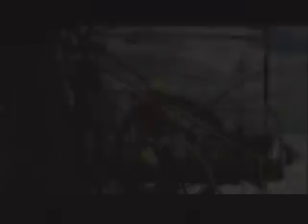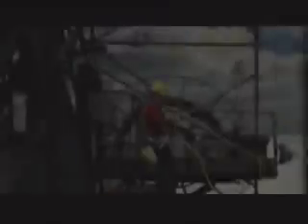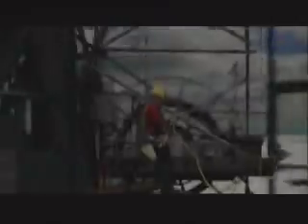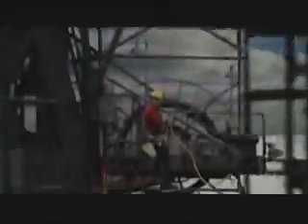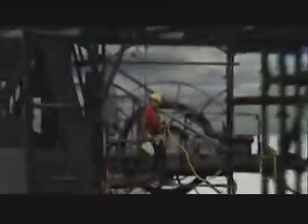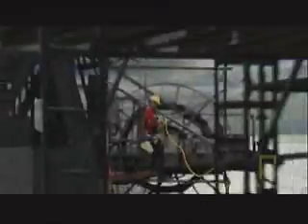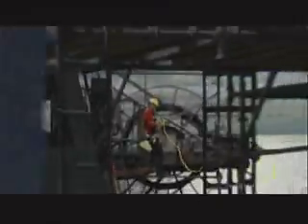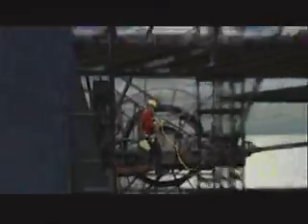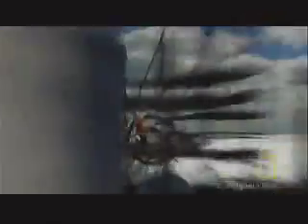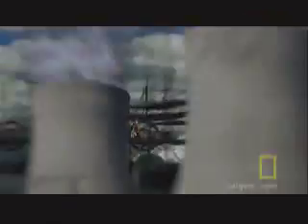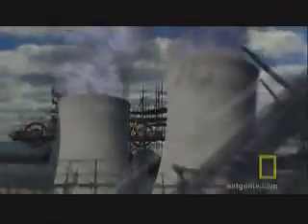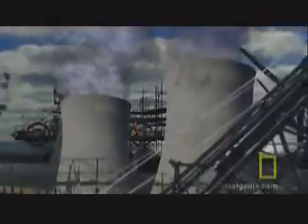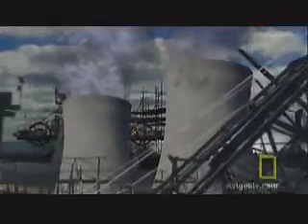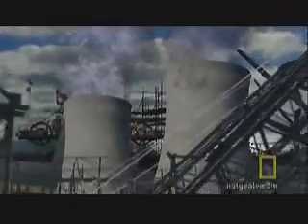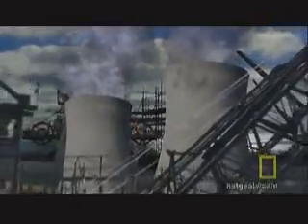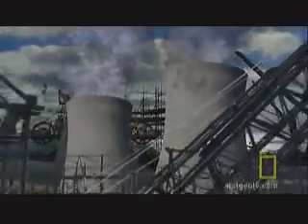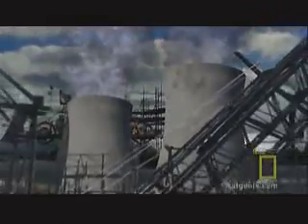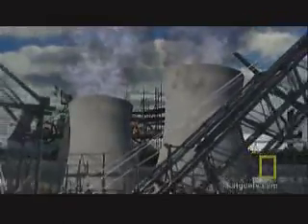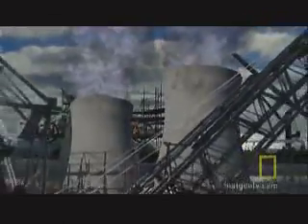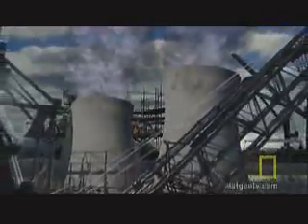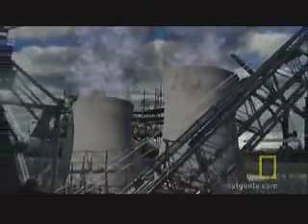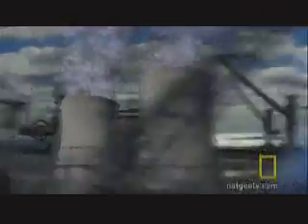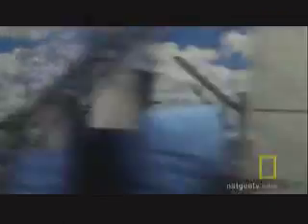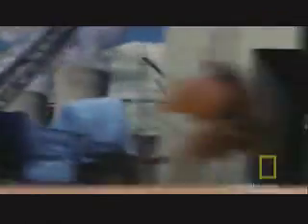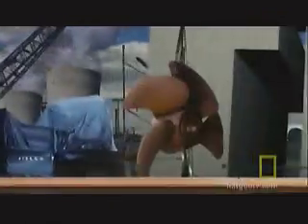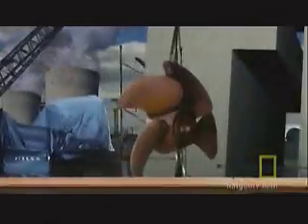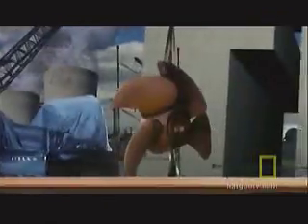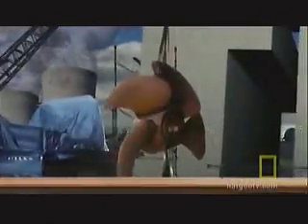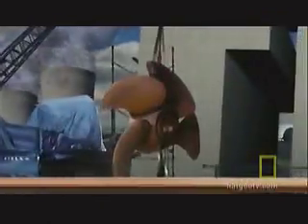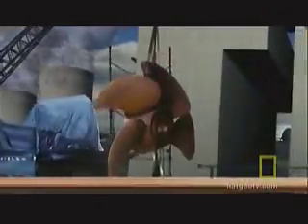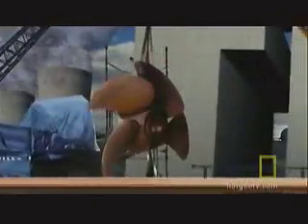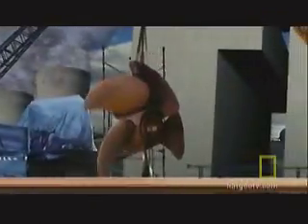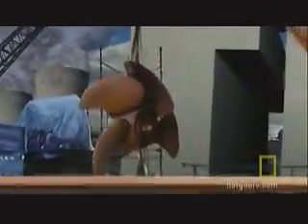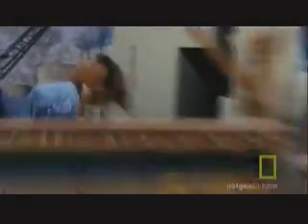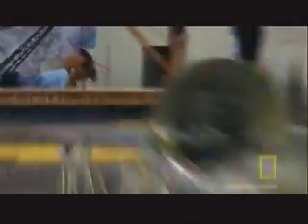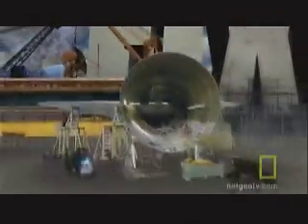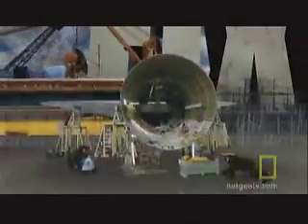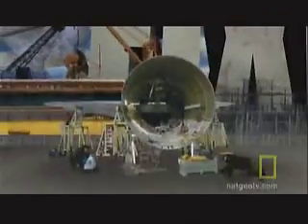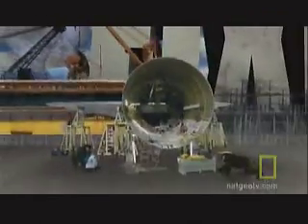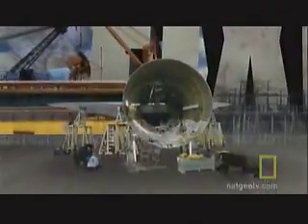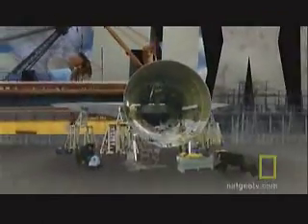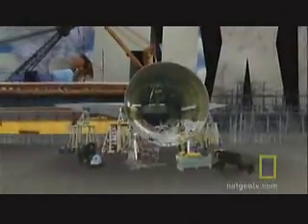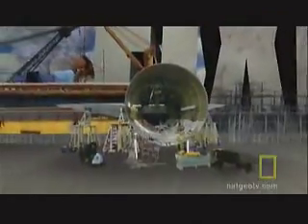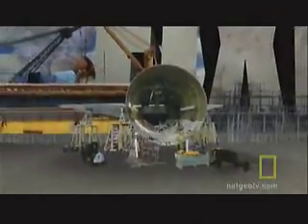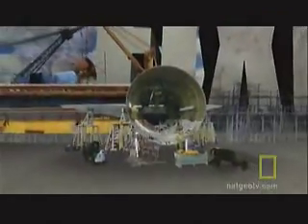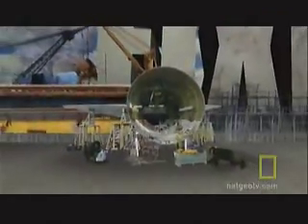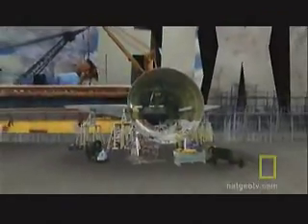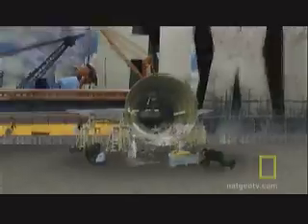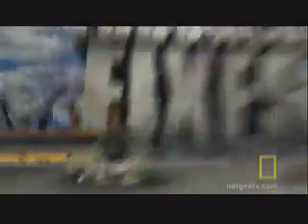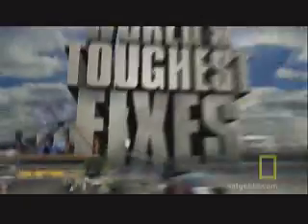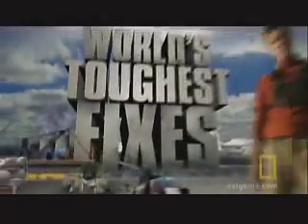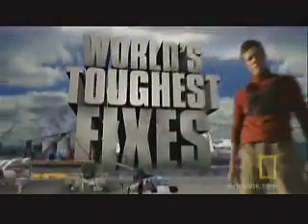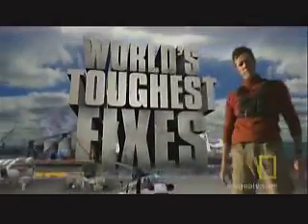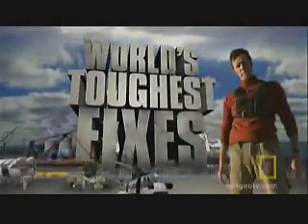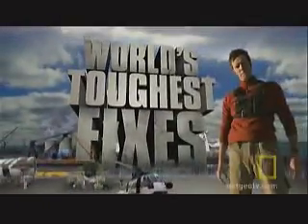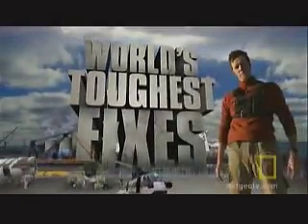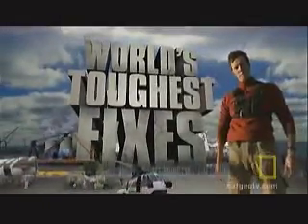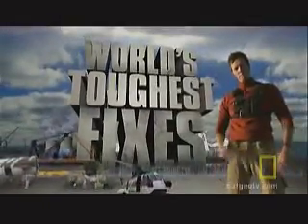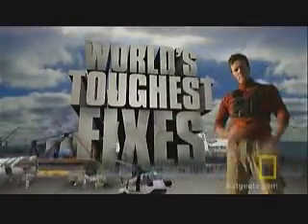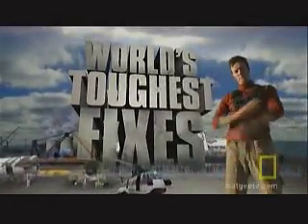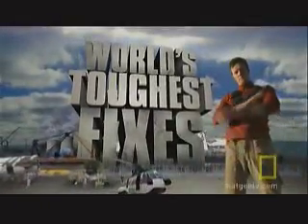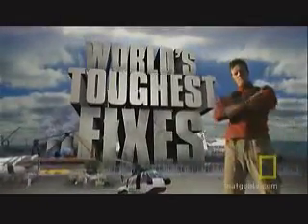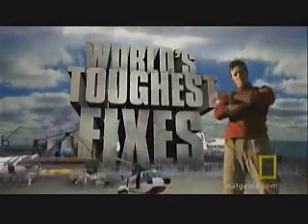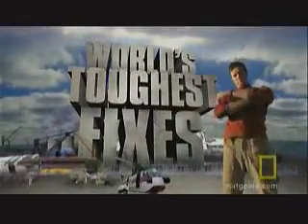If it's big, broken, we're gonna fix it on World's Toughest Fixes.